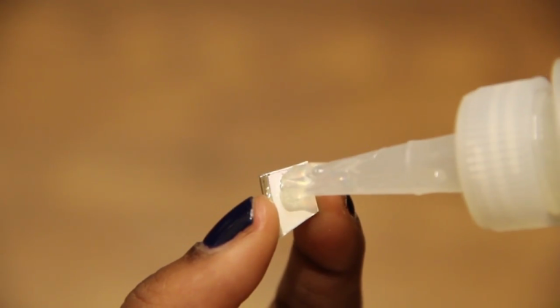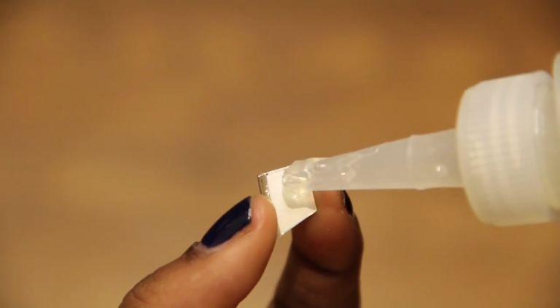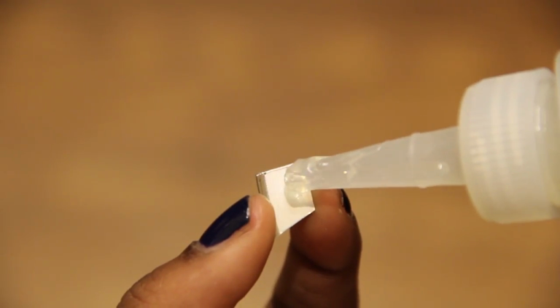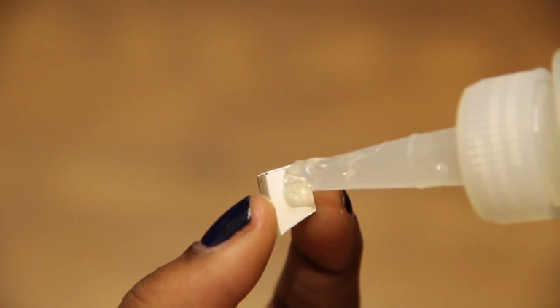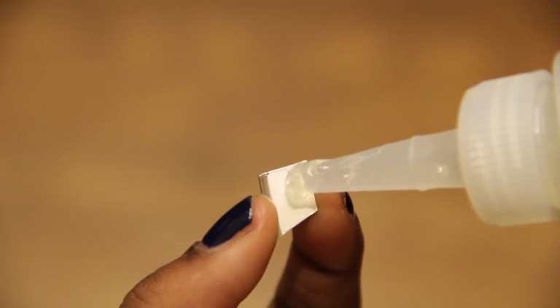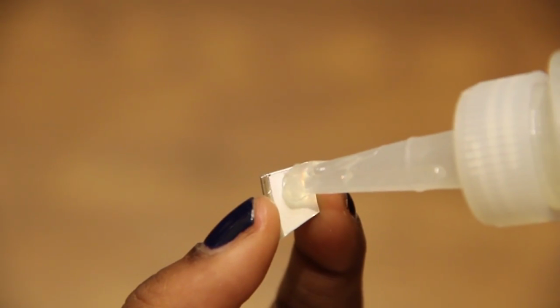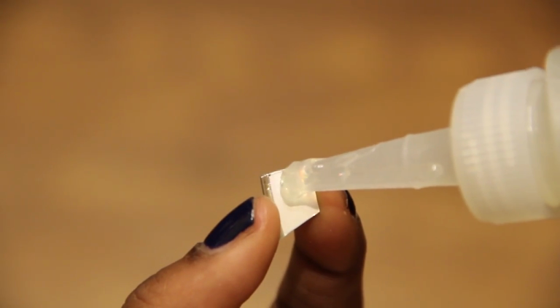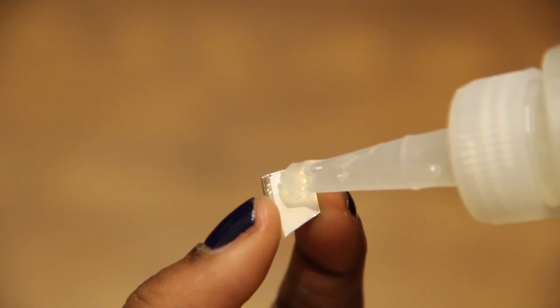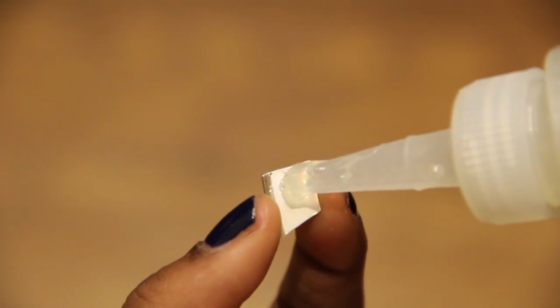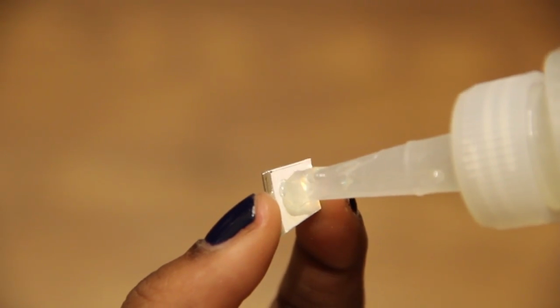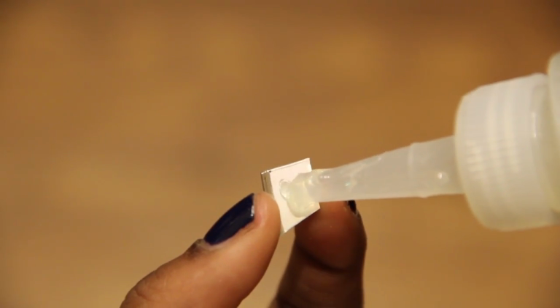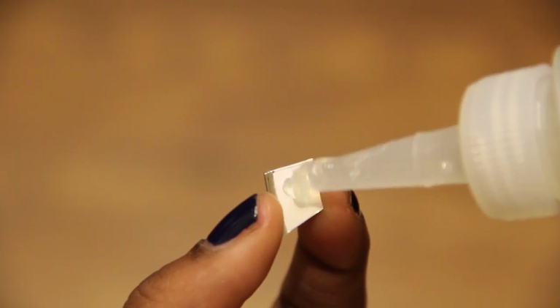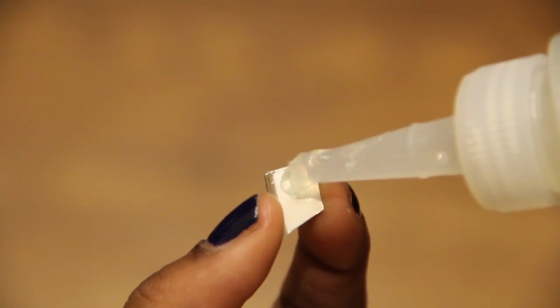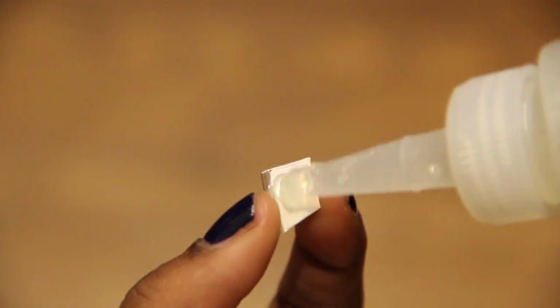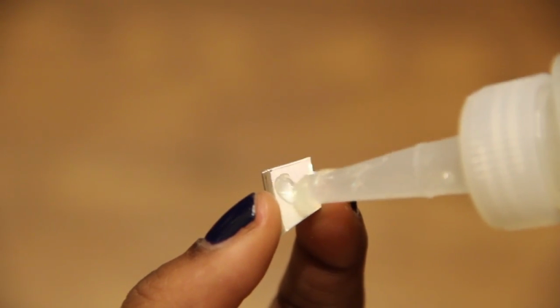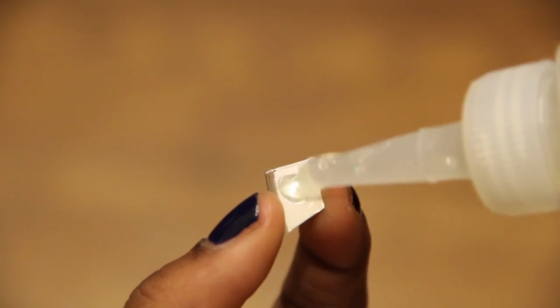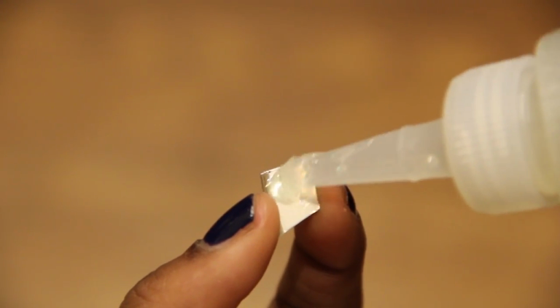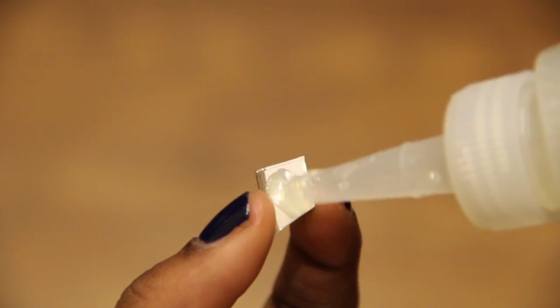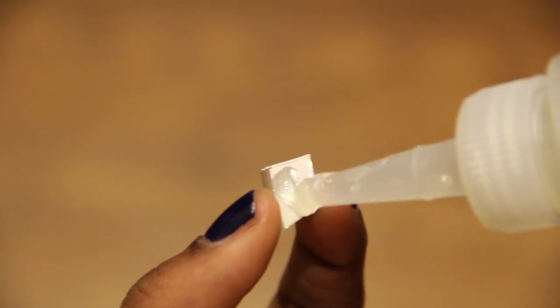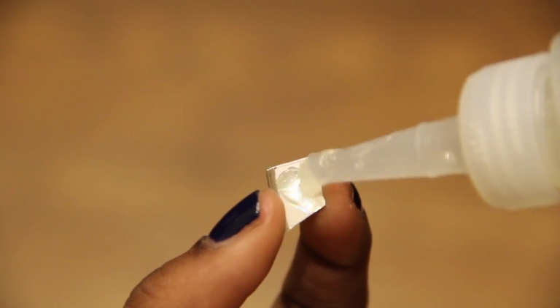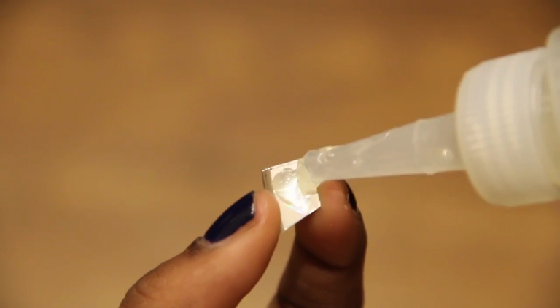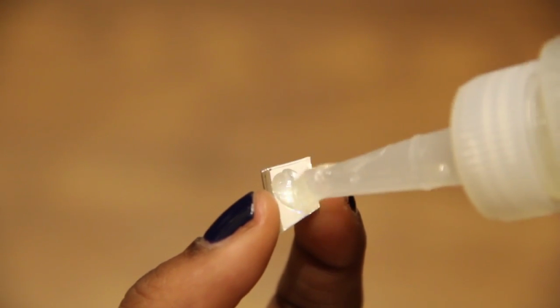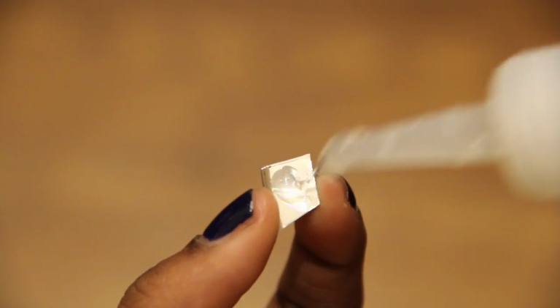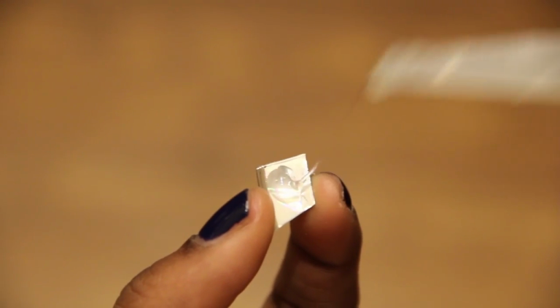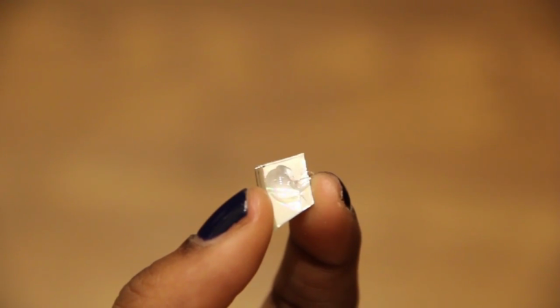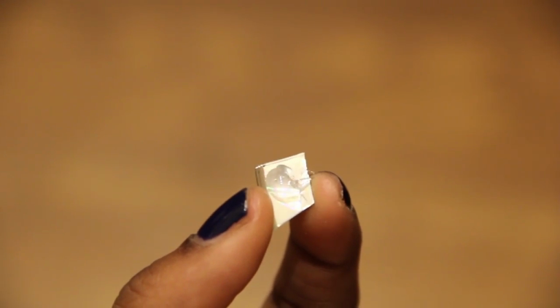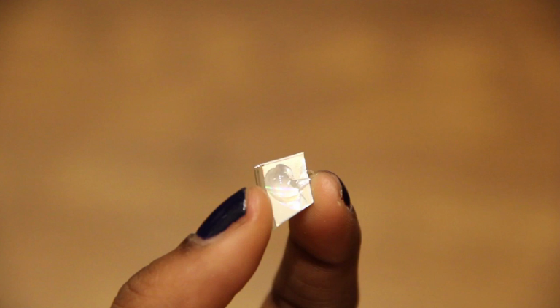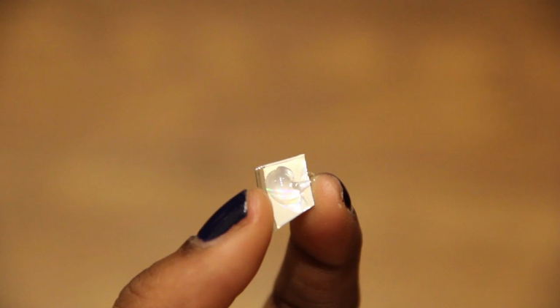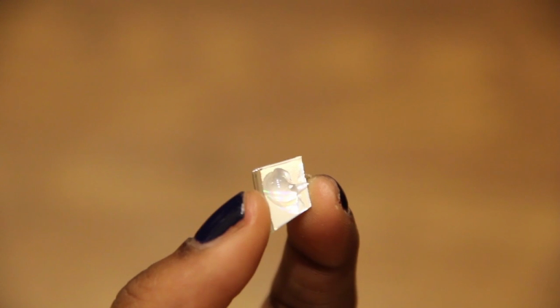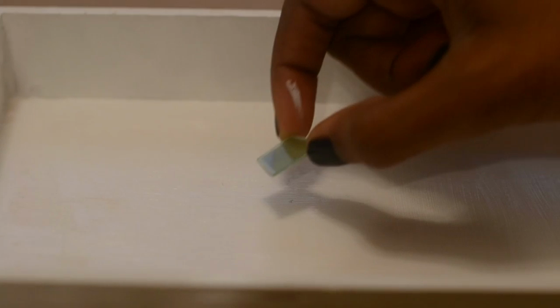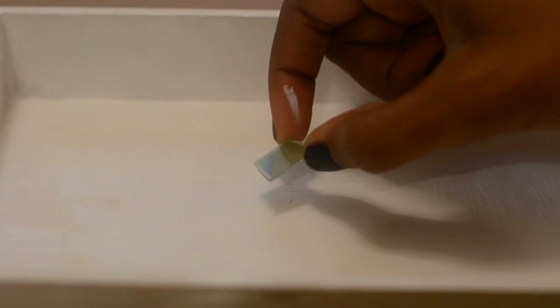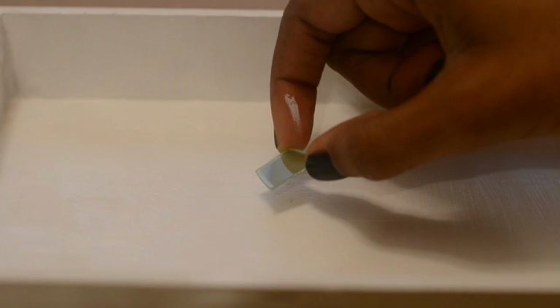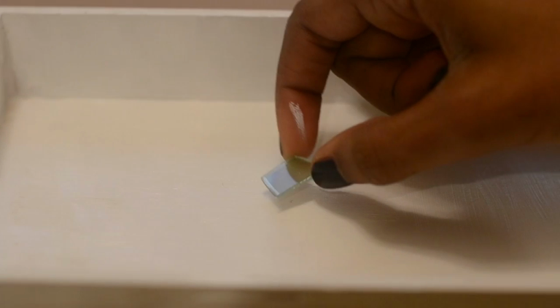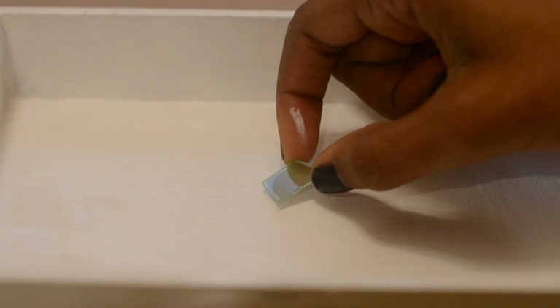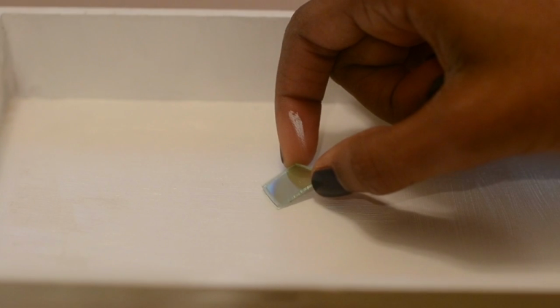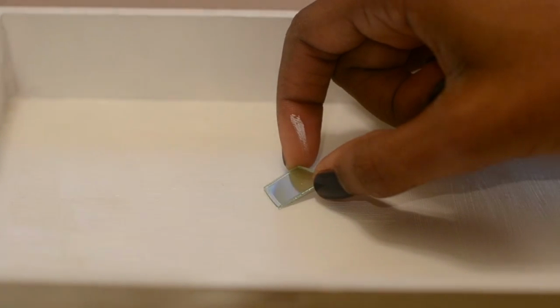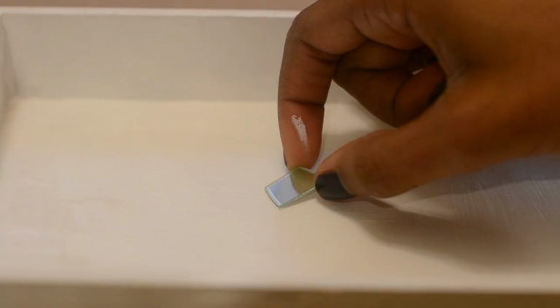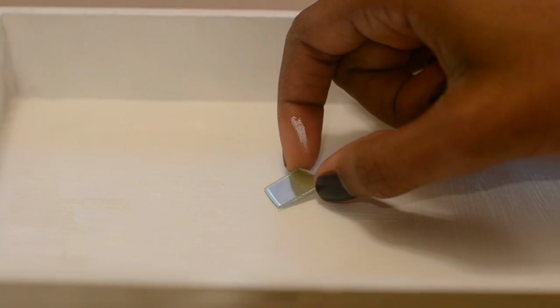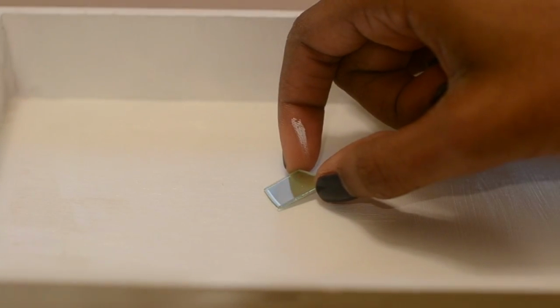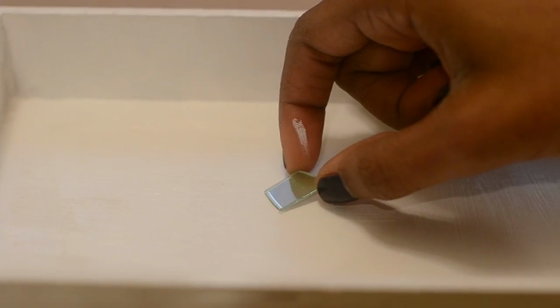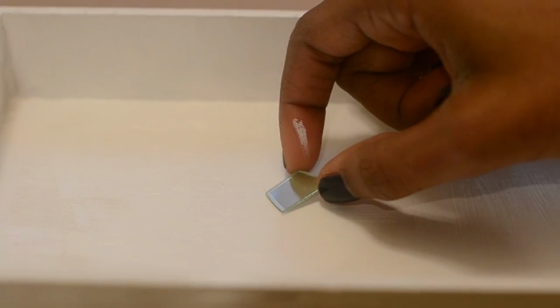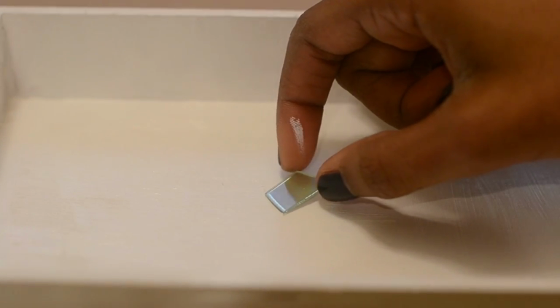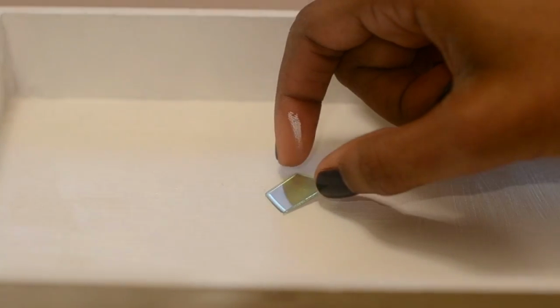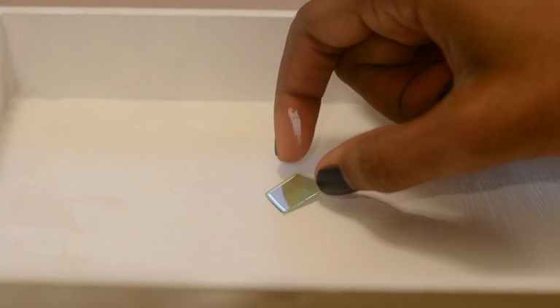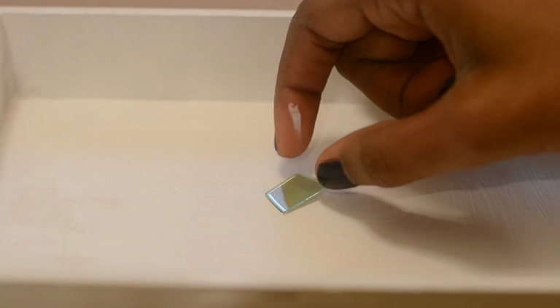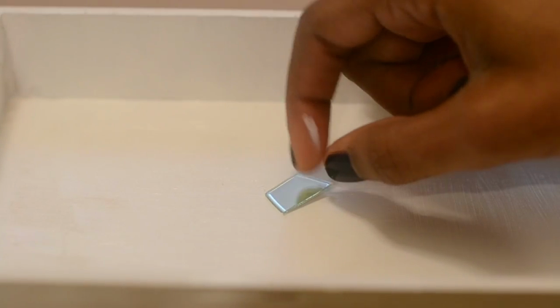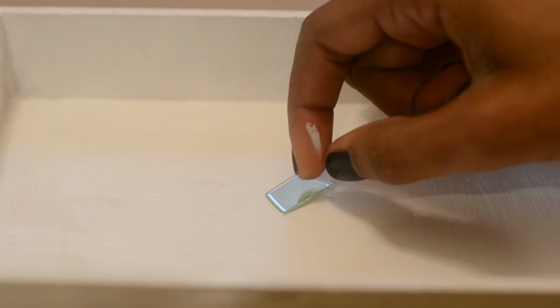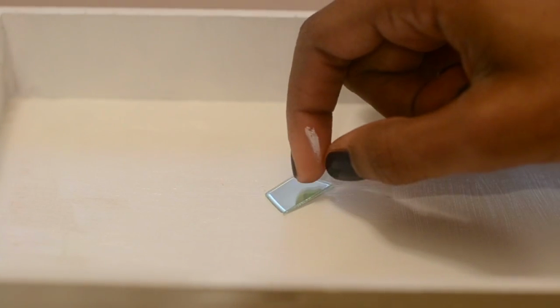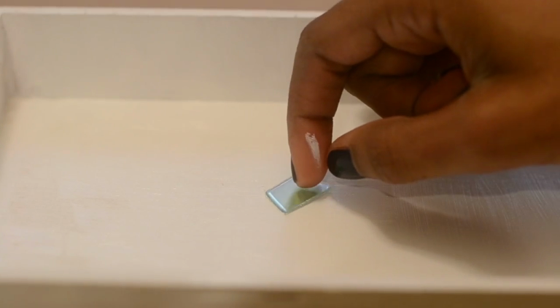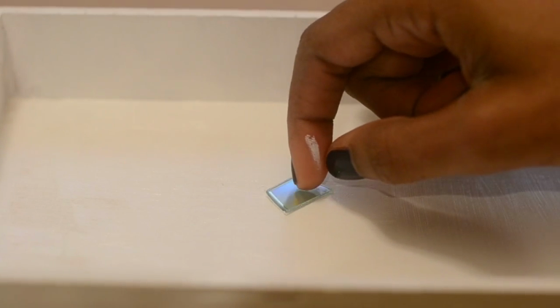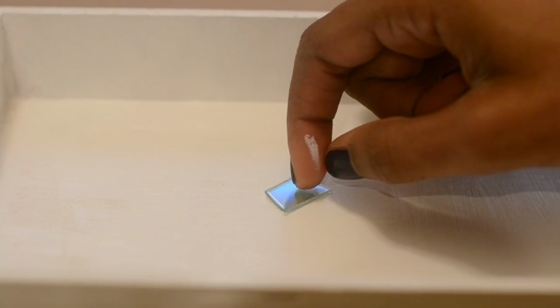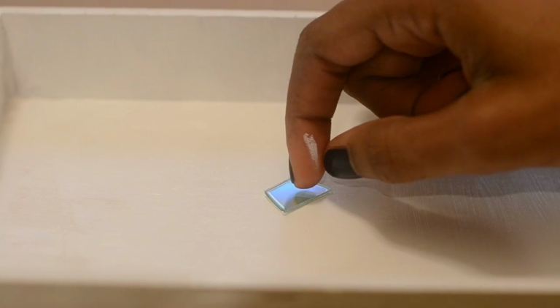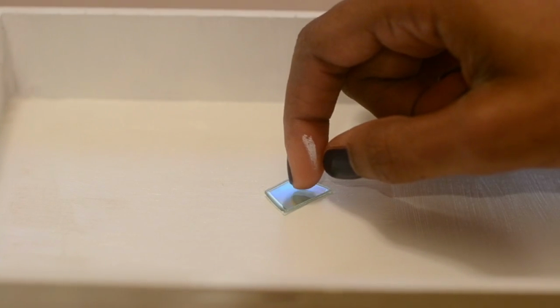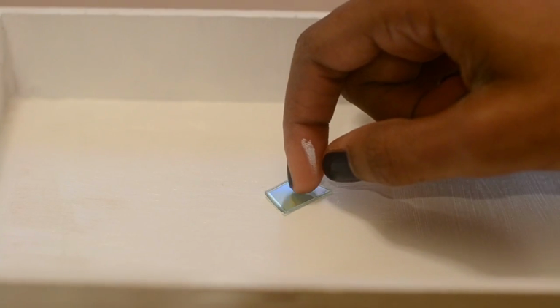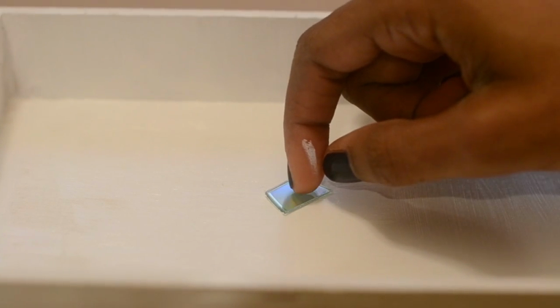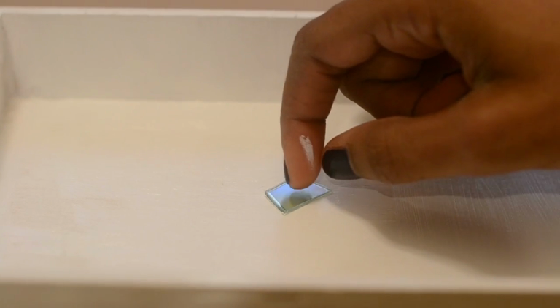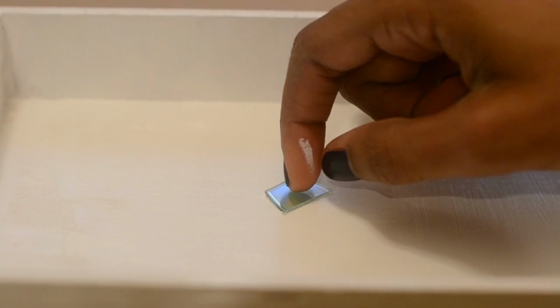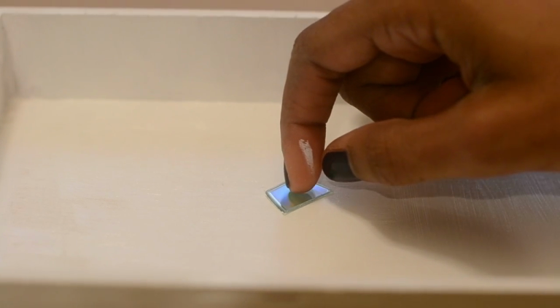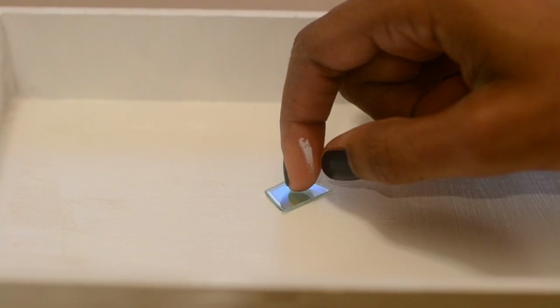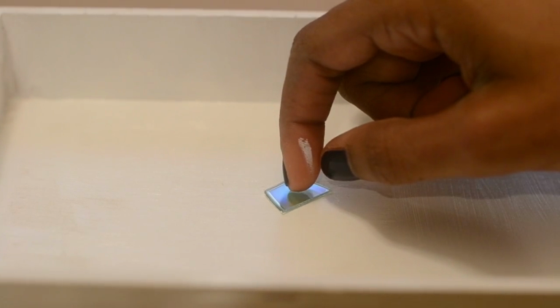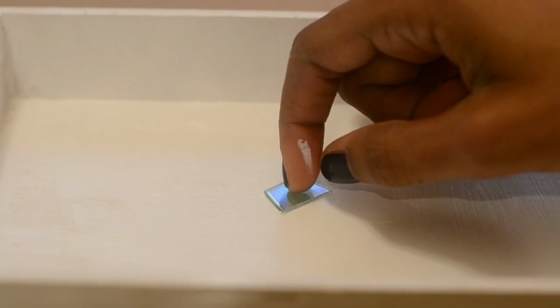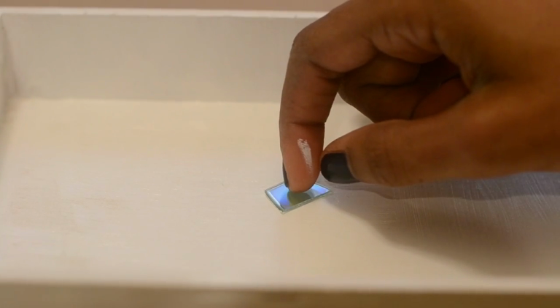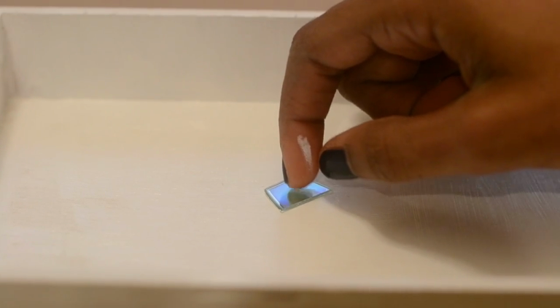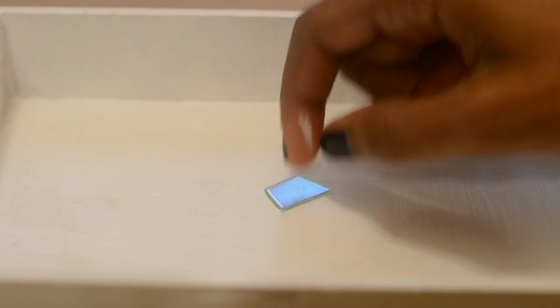Once your pieces are cut, all you have to do is apply some glue to the plain side, and then place it on your item so that the mirrored side faces up.